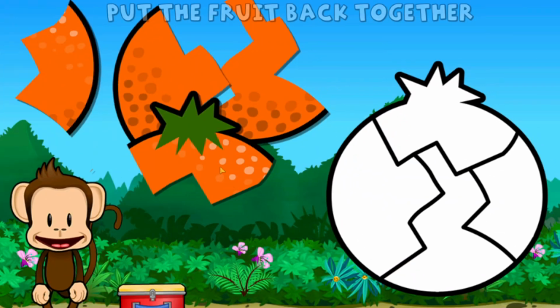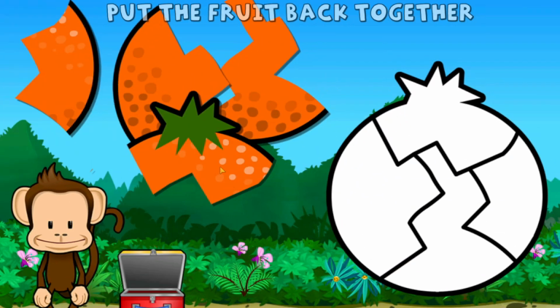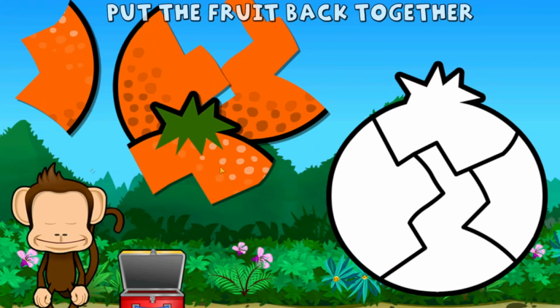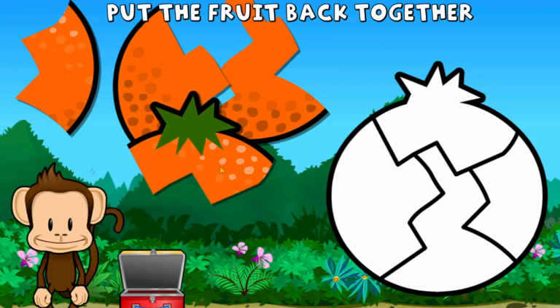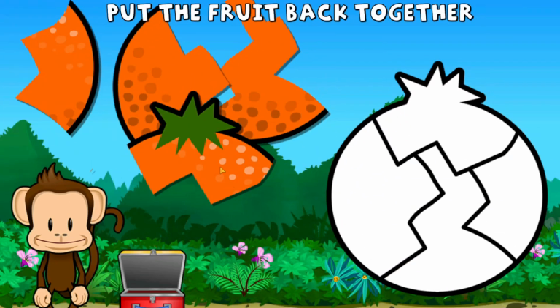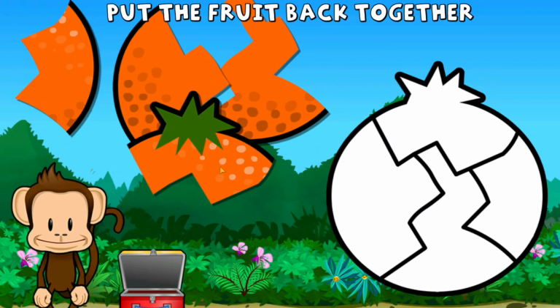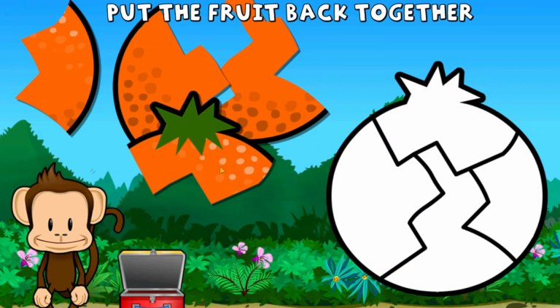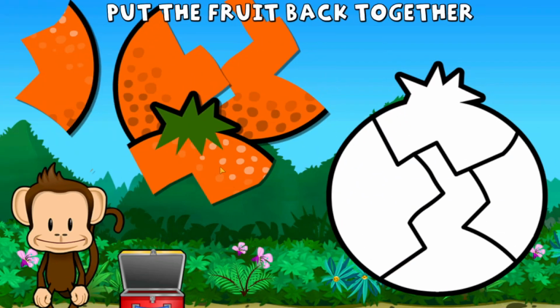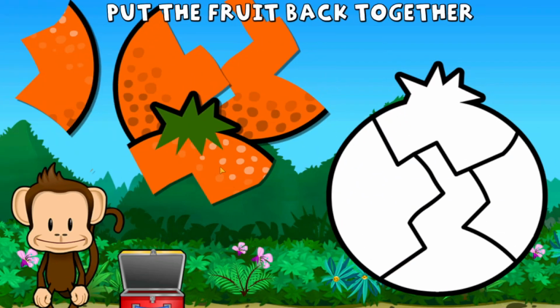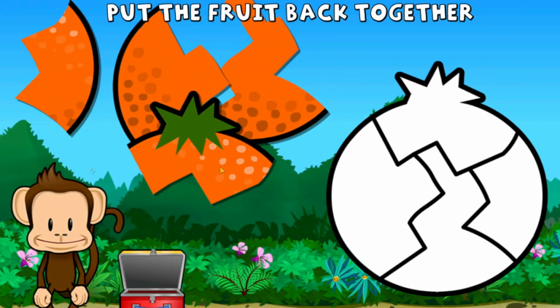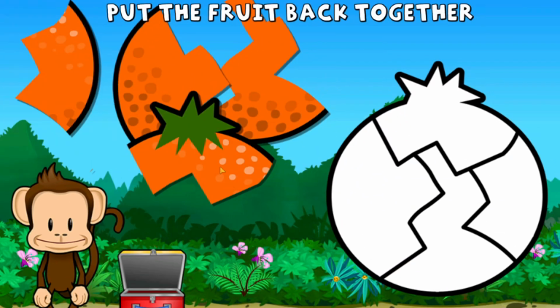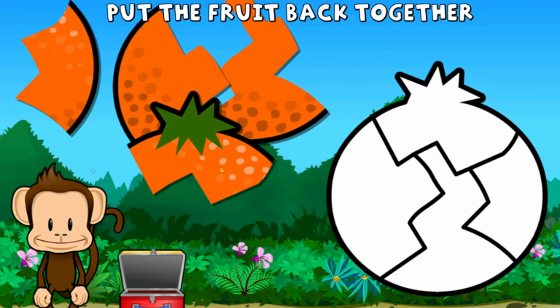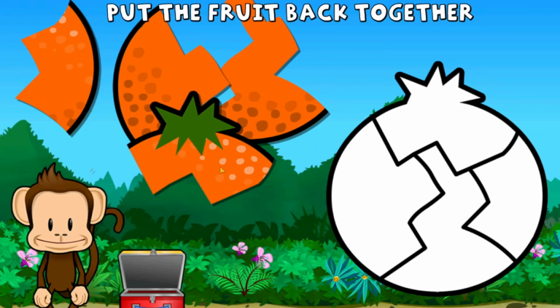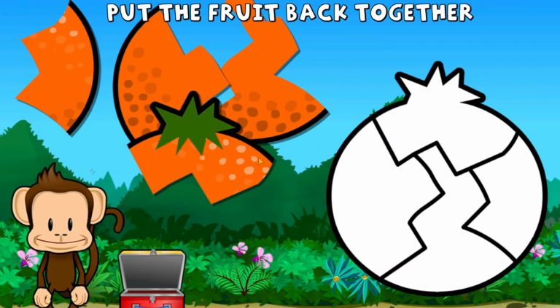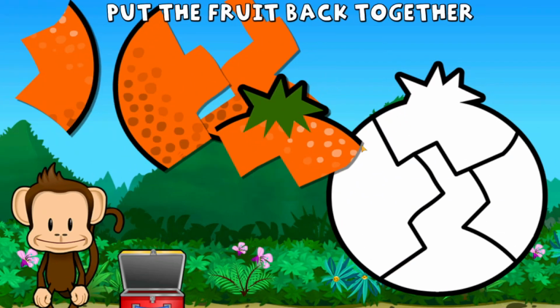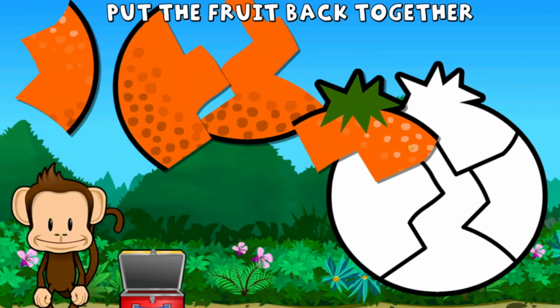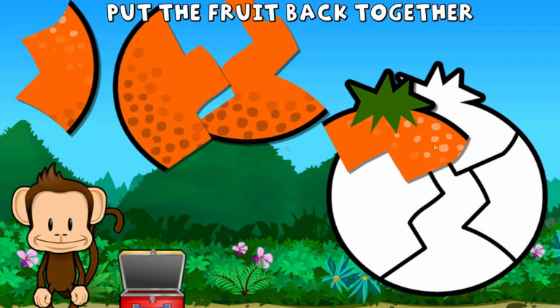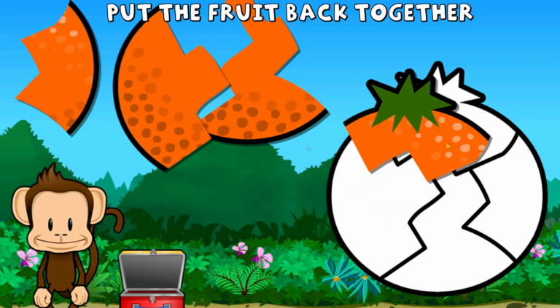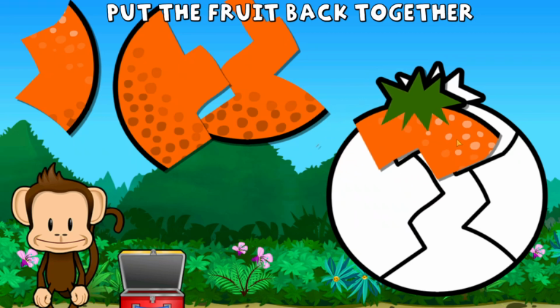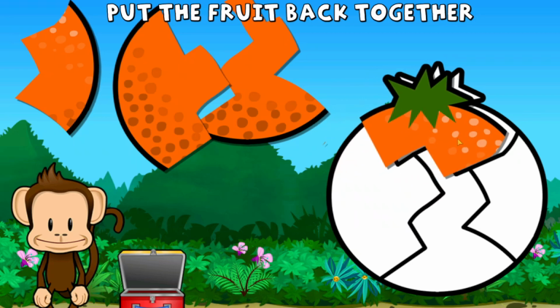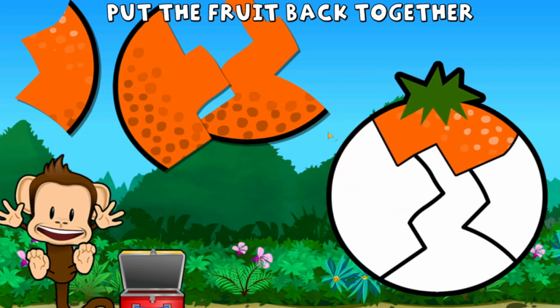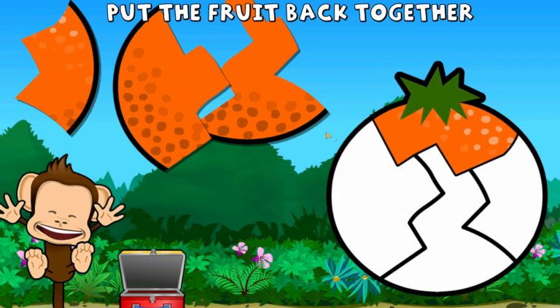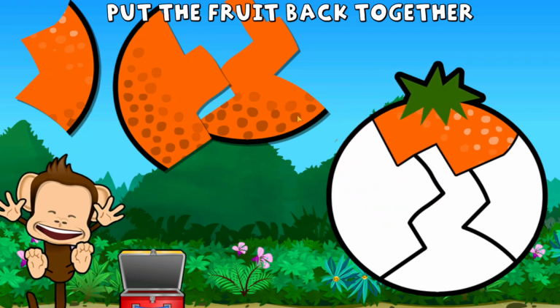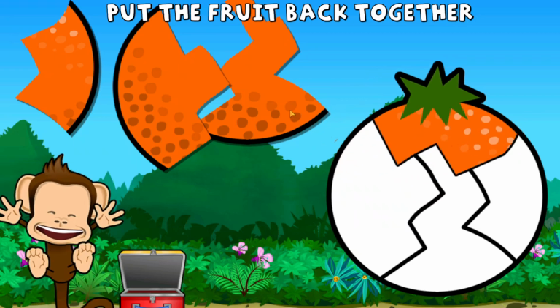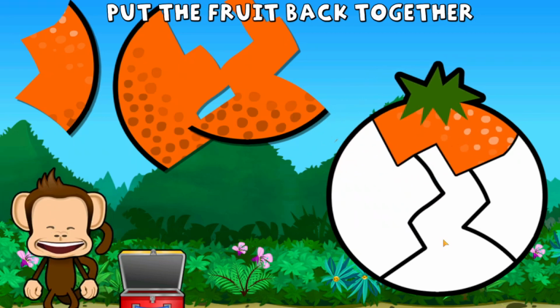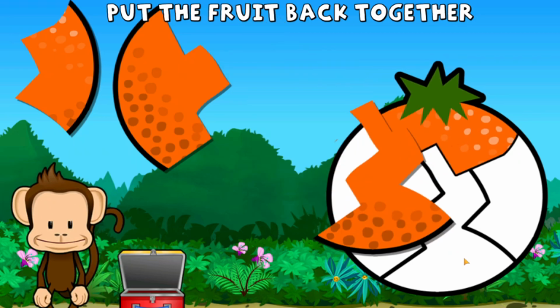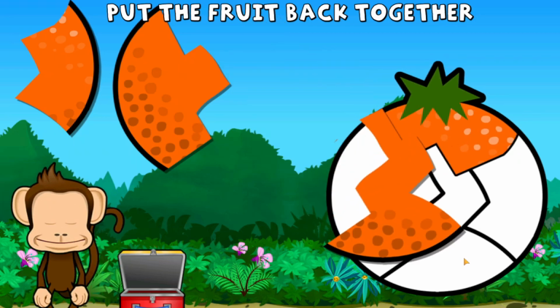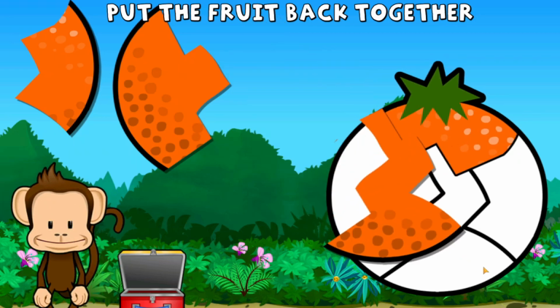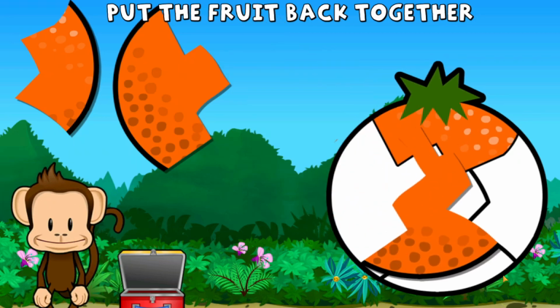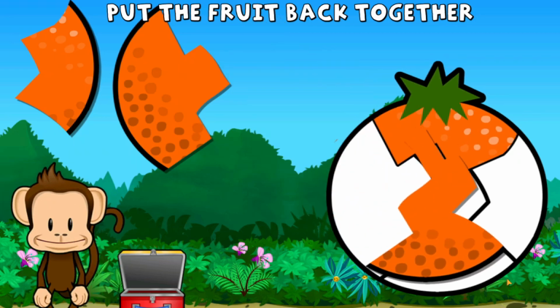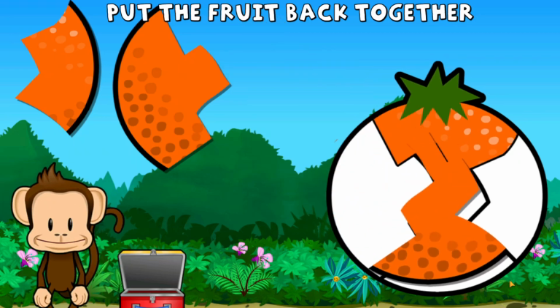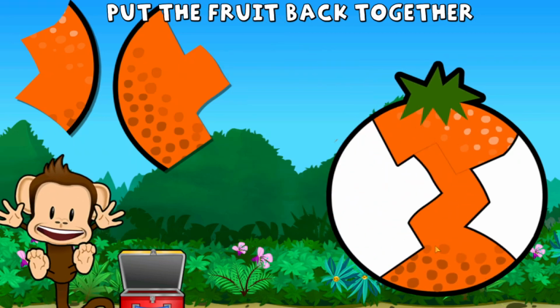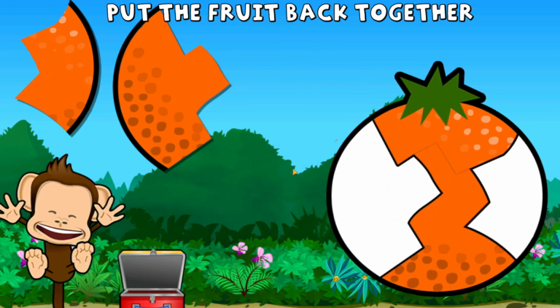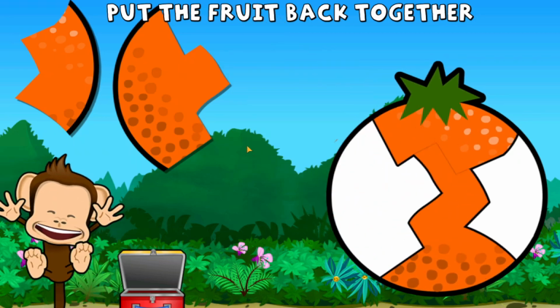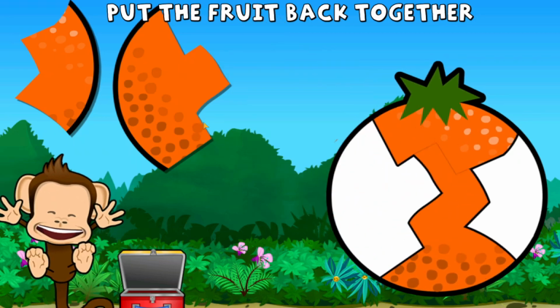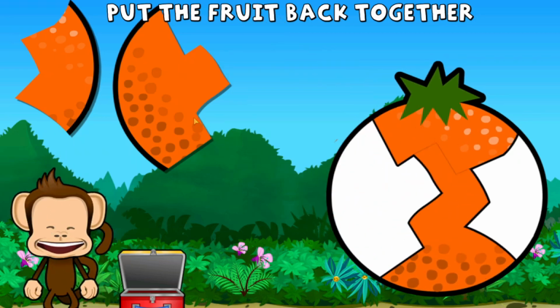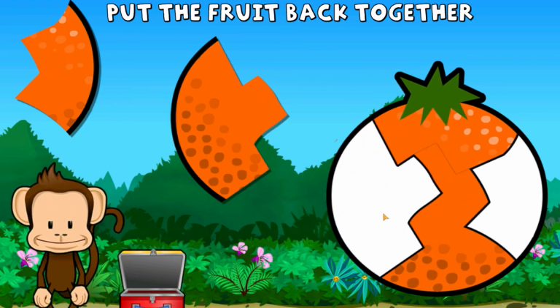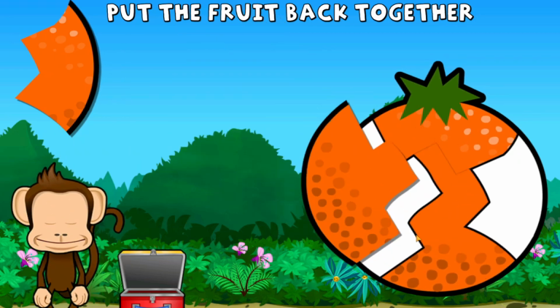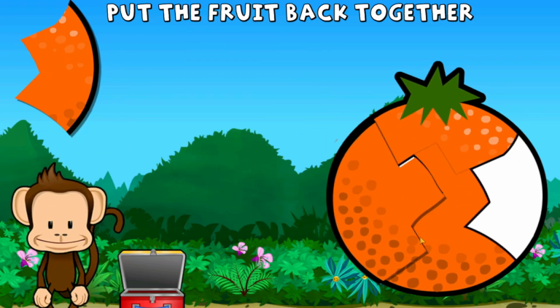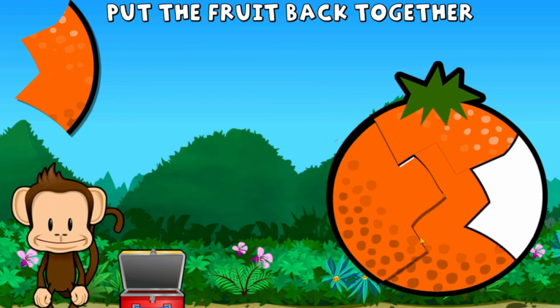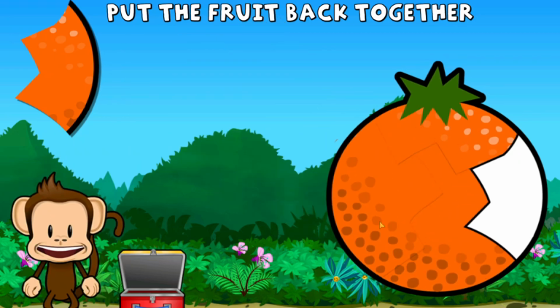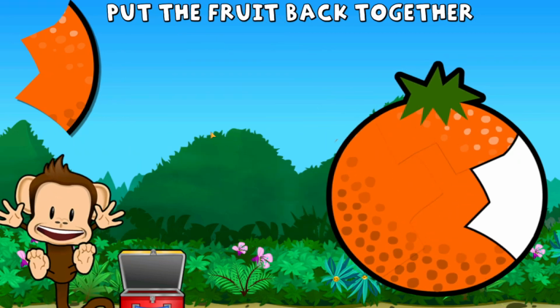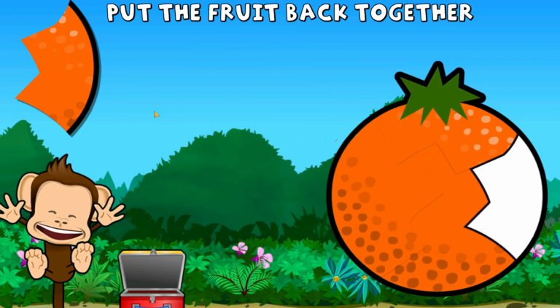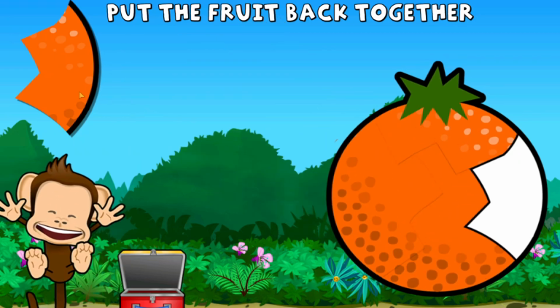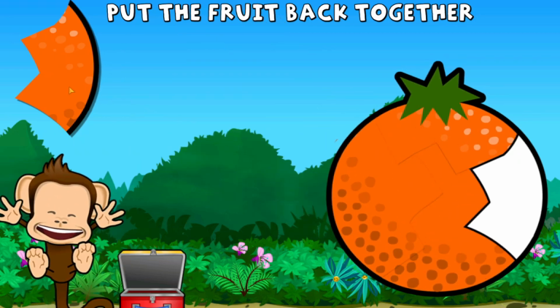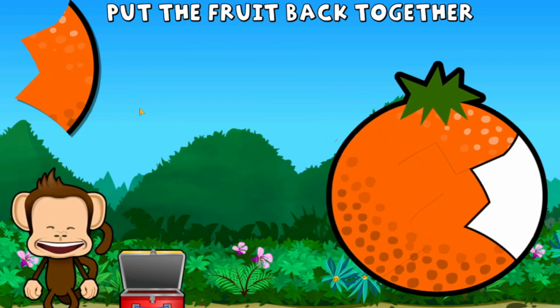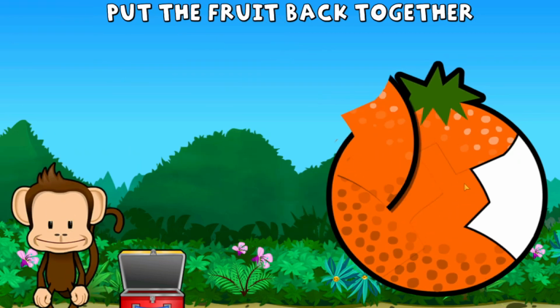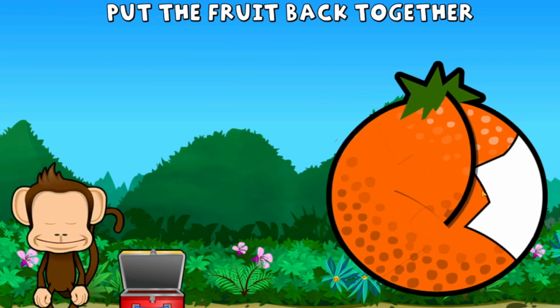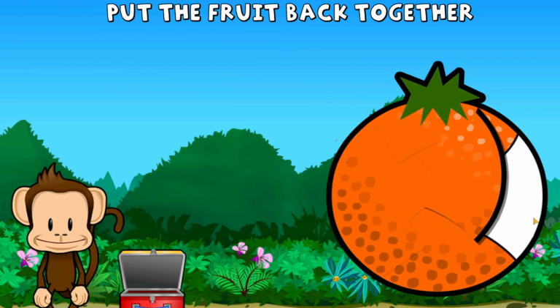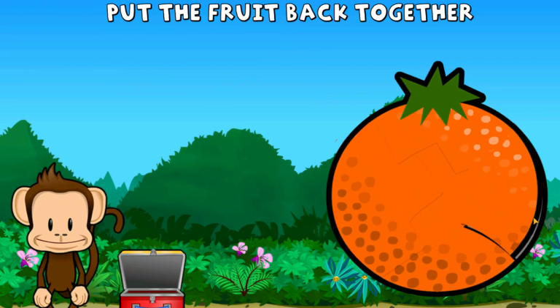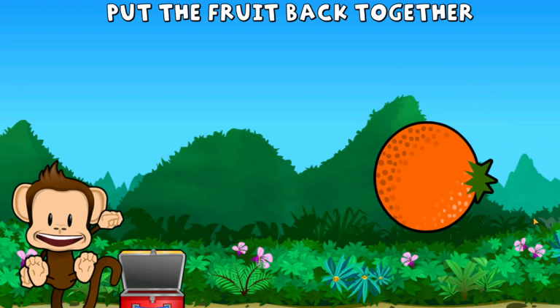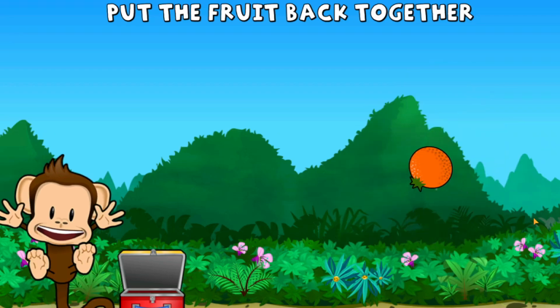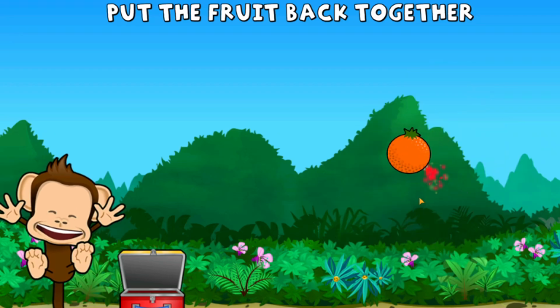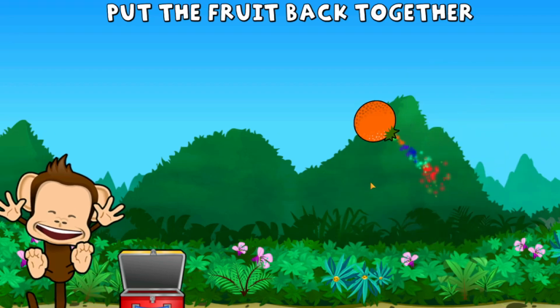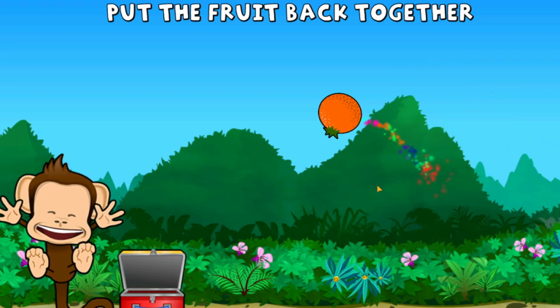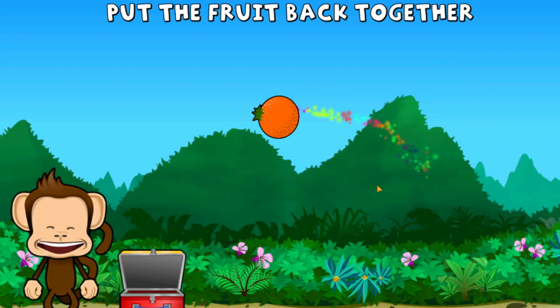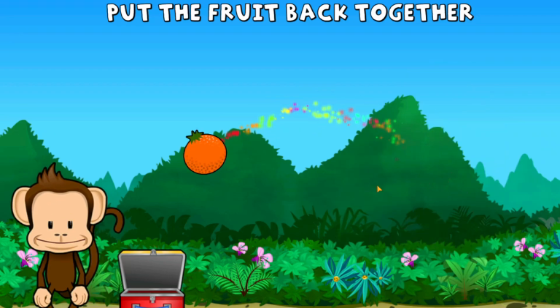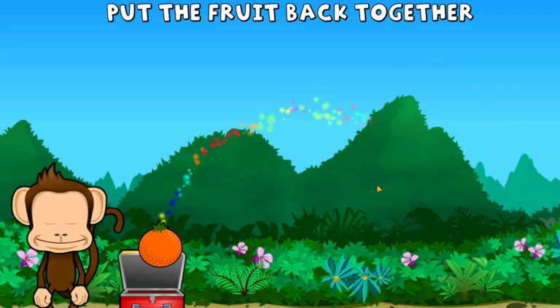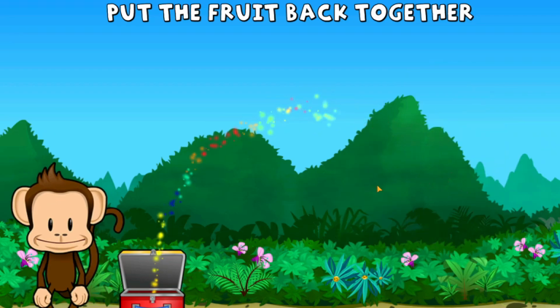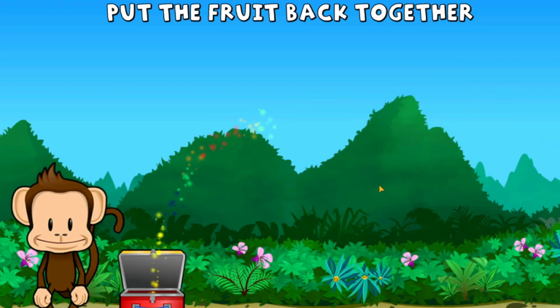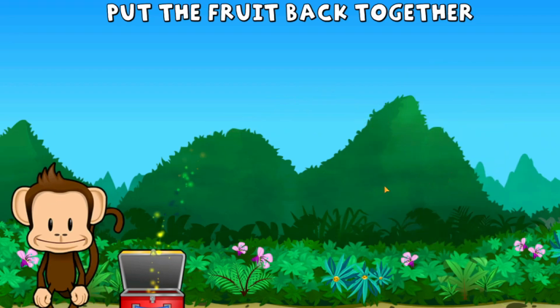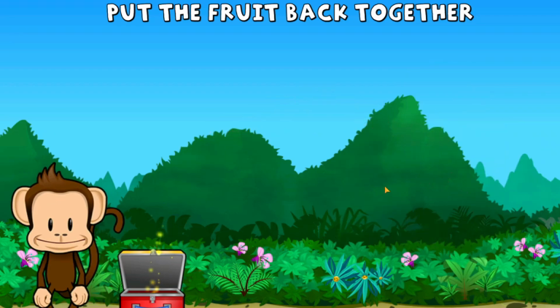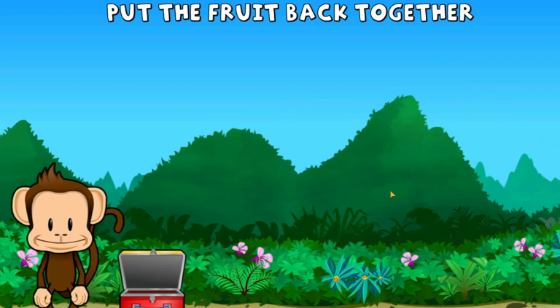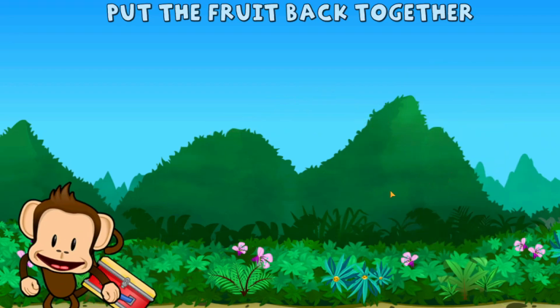Oh no! This monkey's orange is broken to pieces. Can you put it back together? Great work!